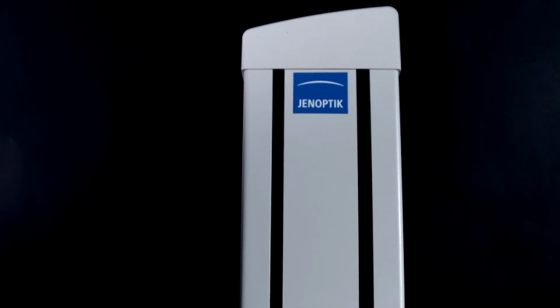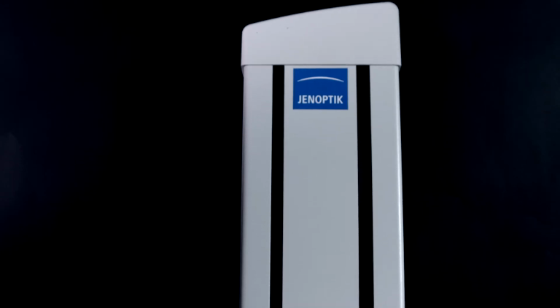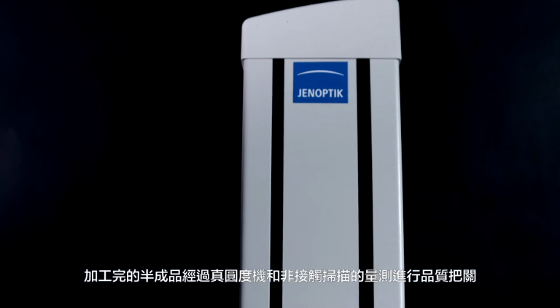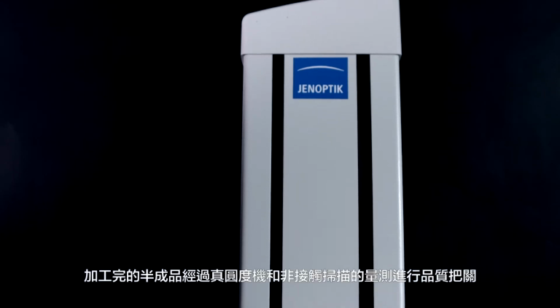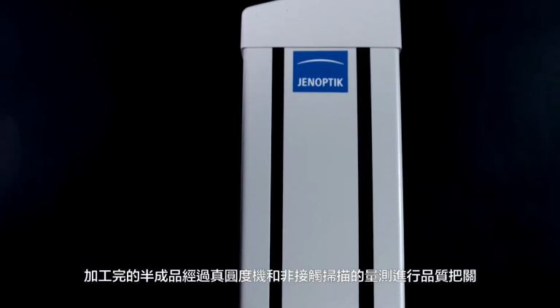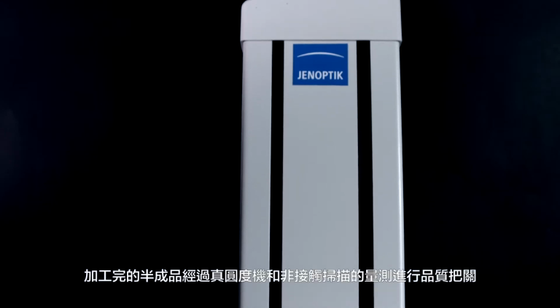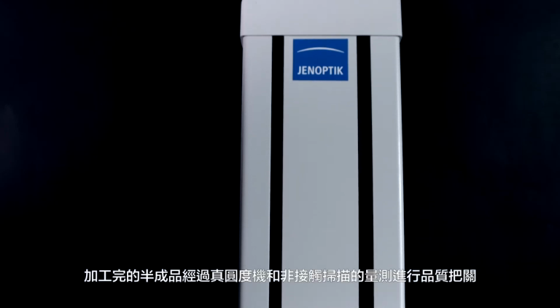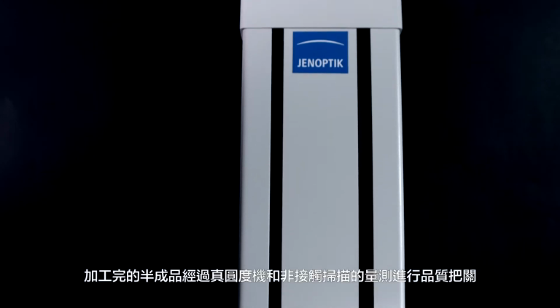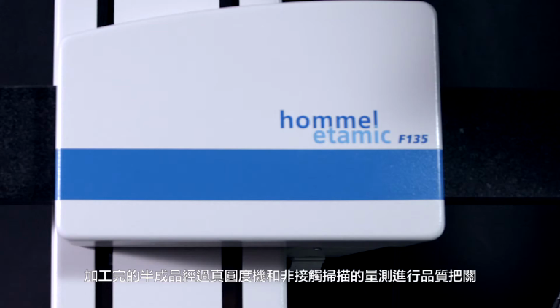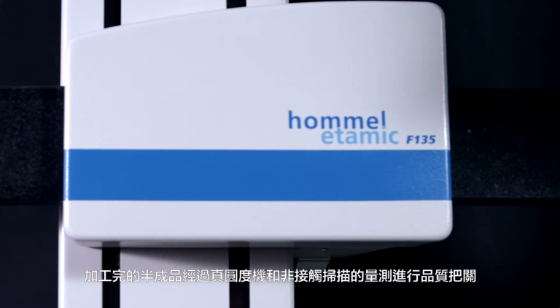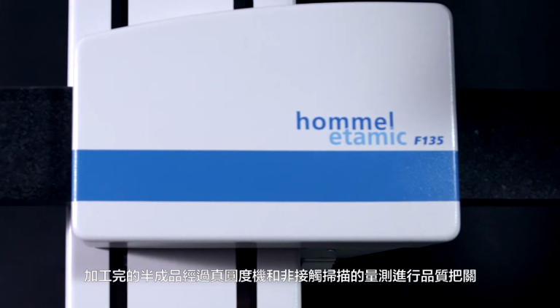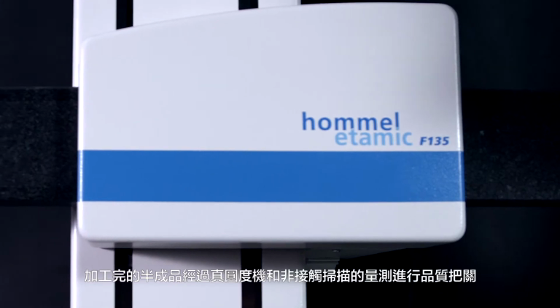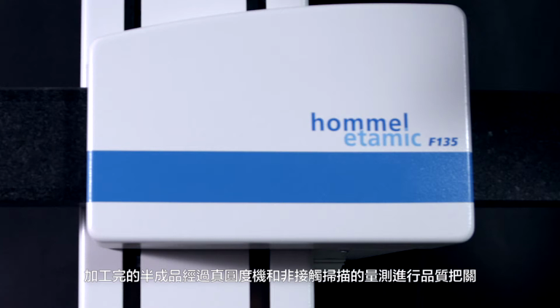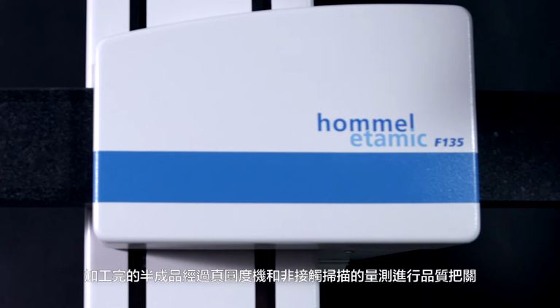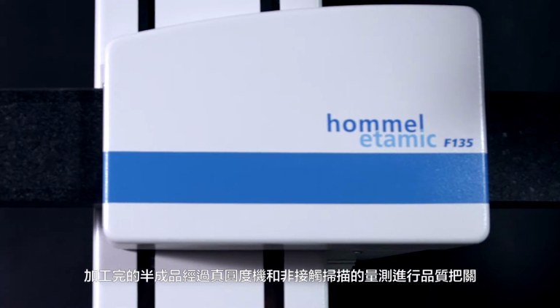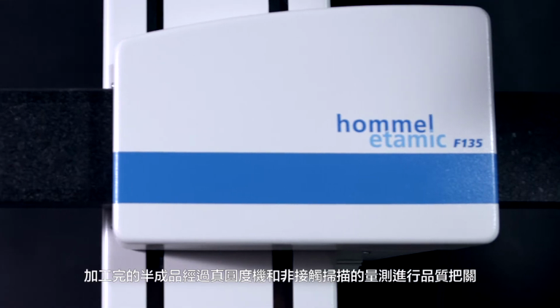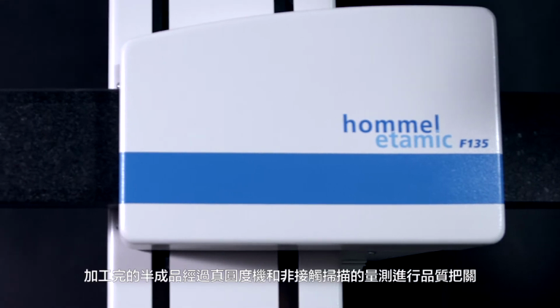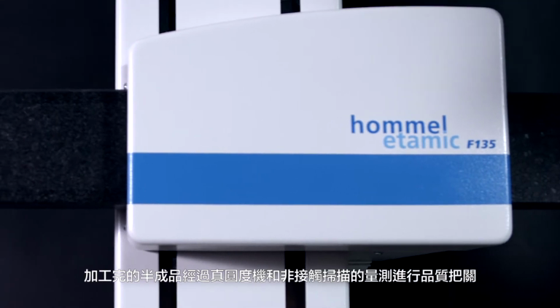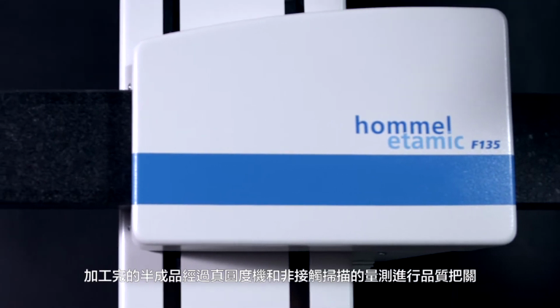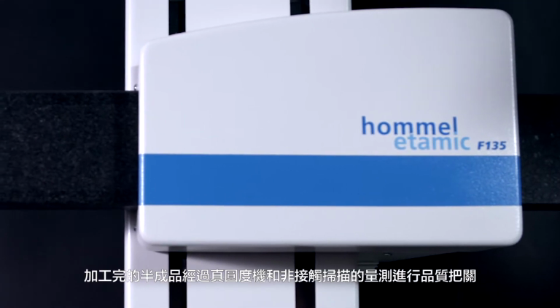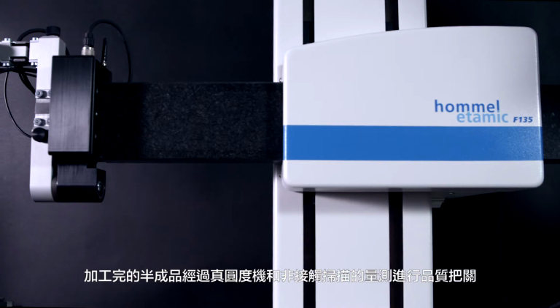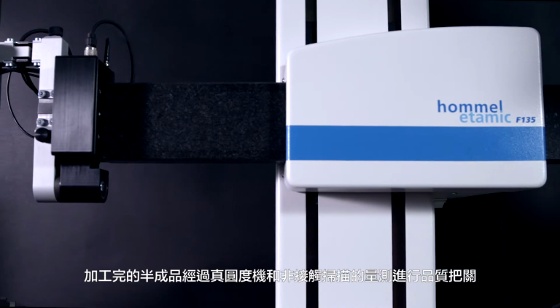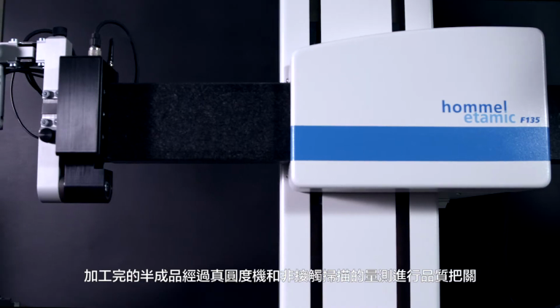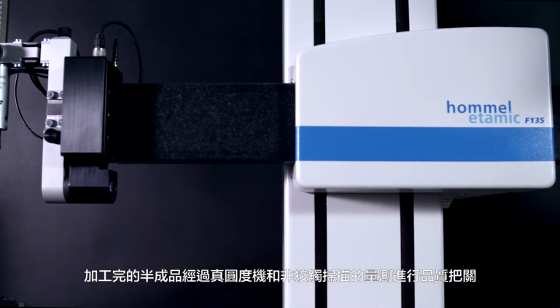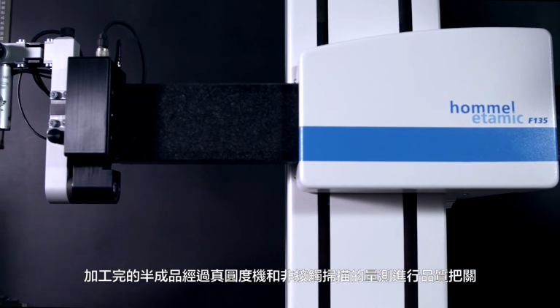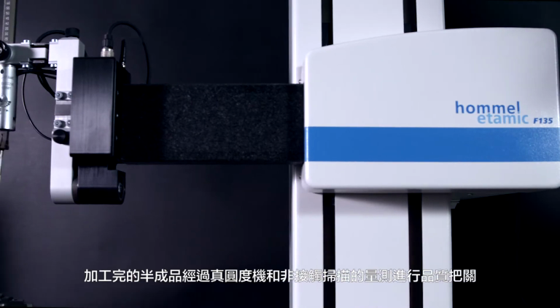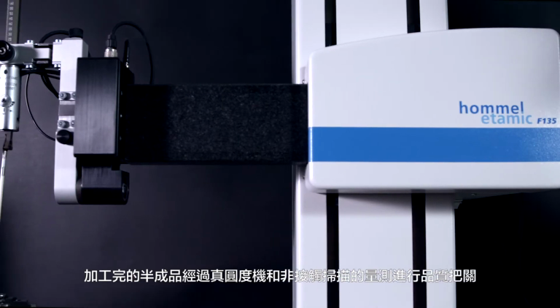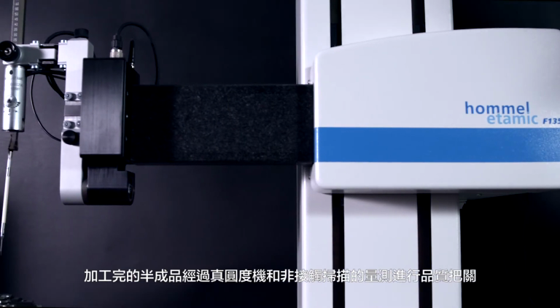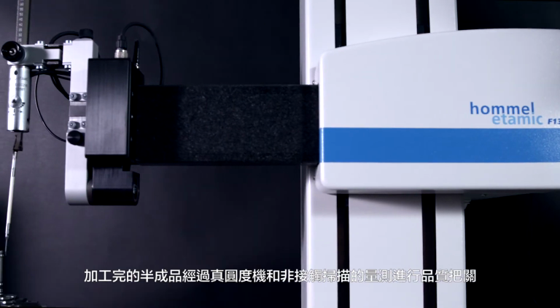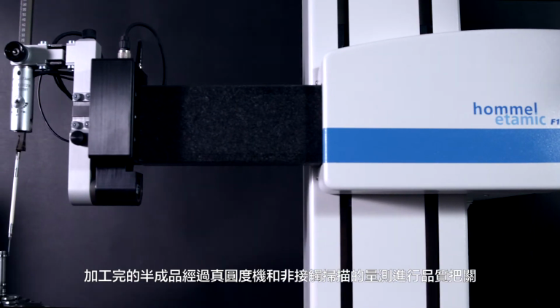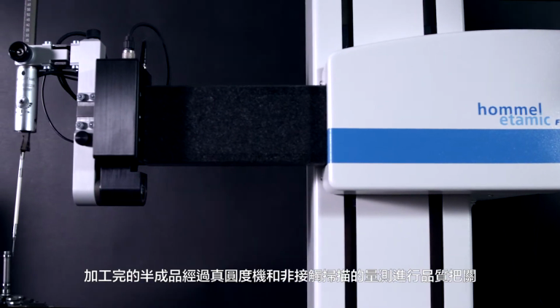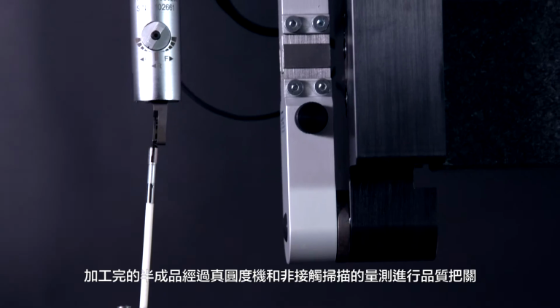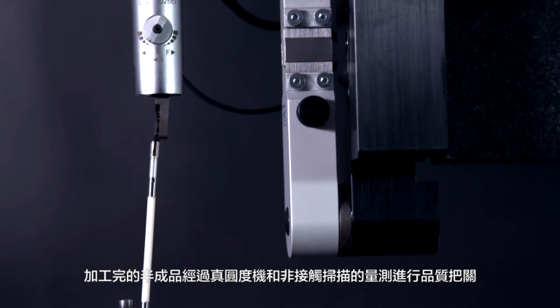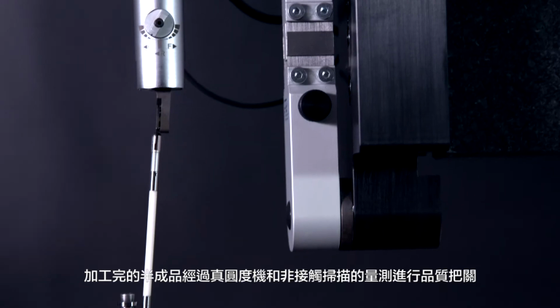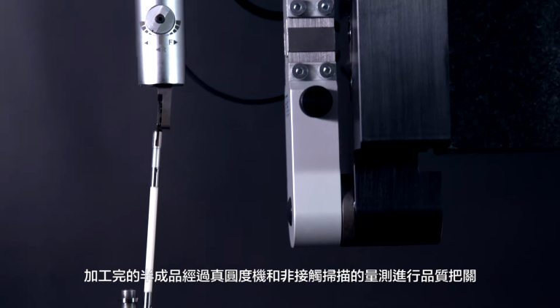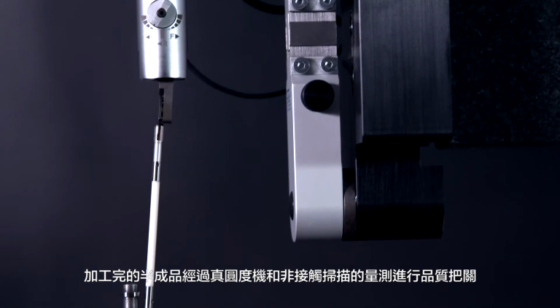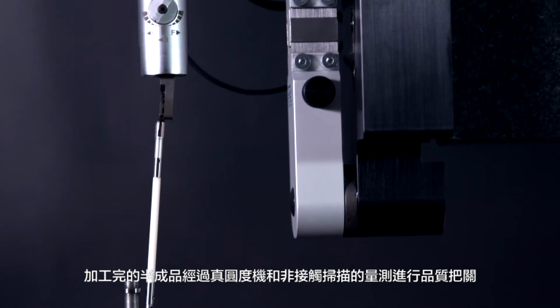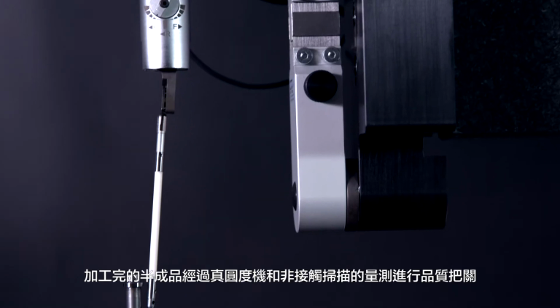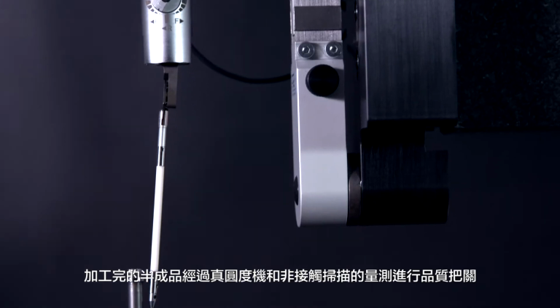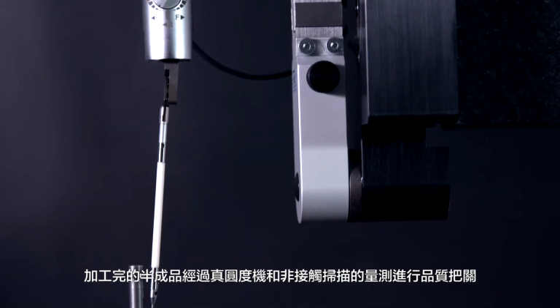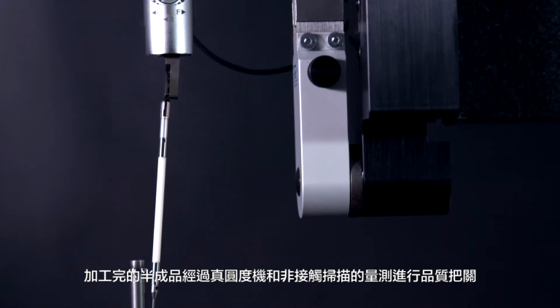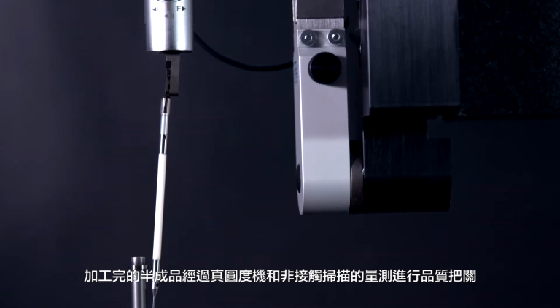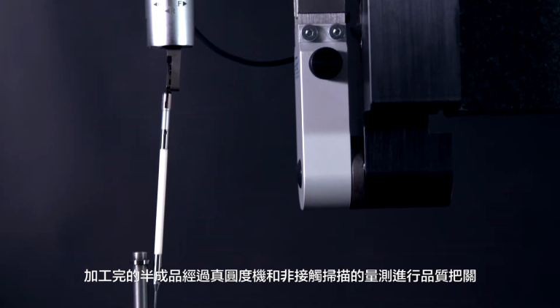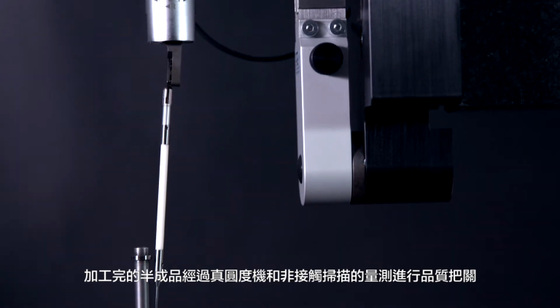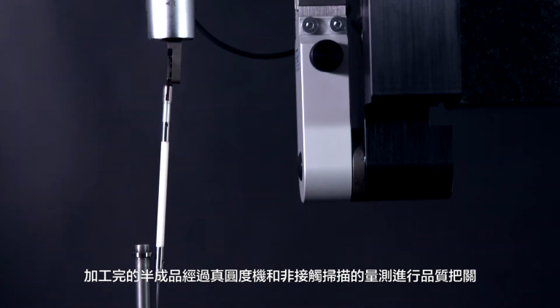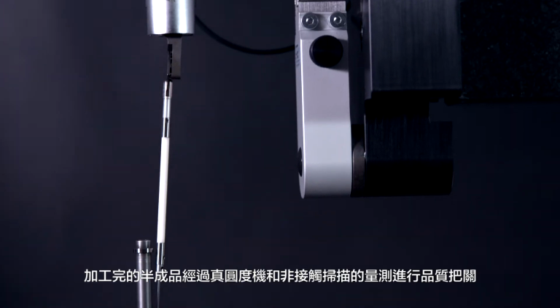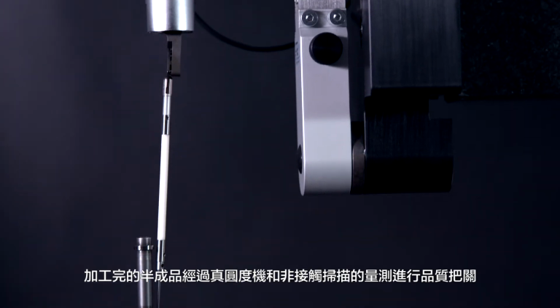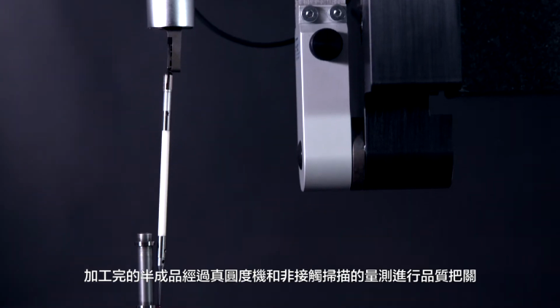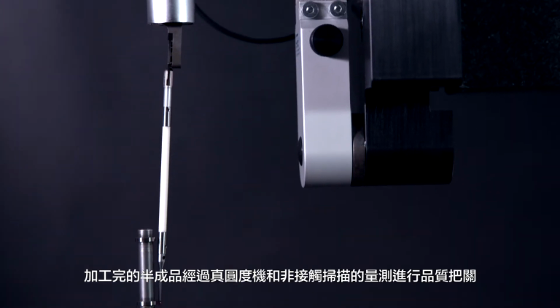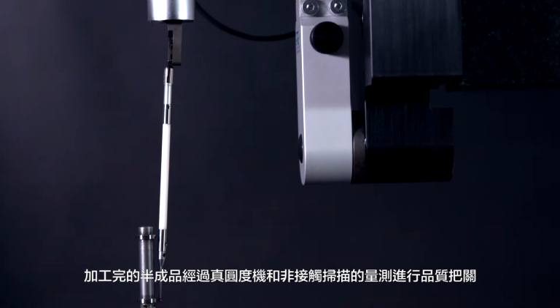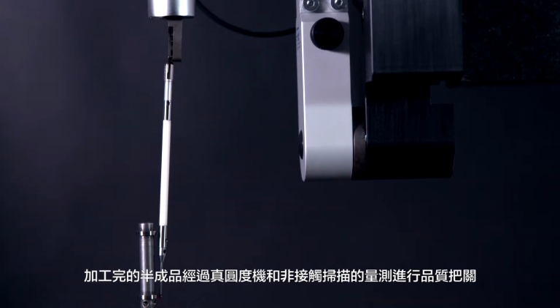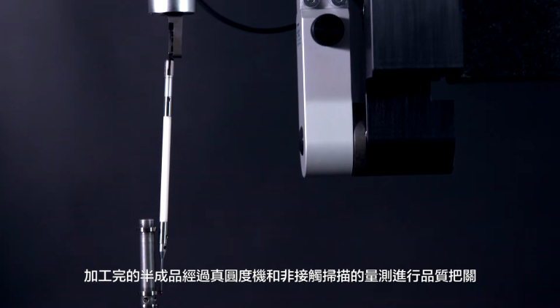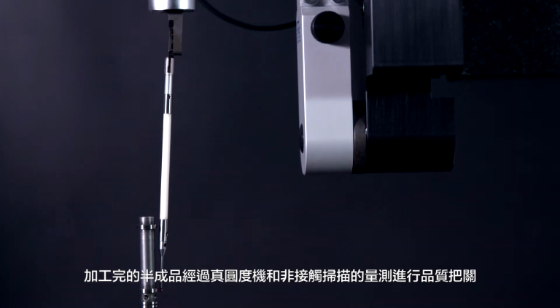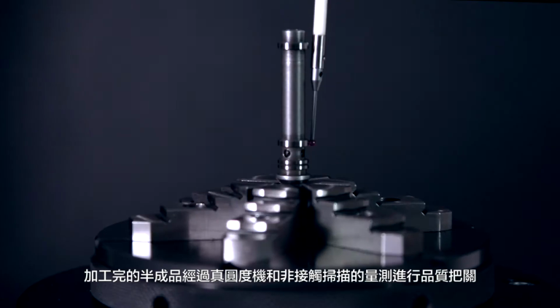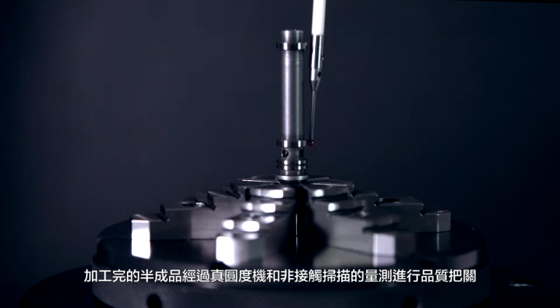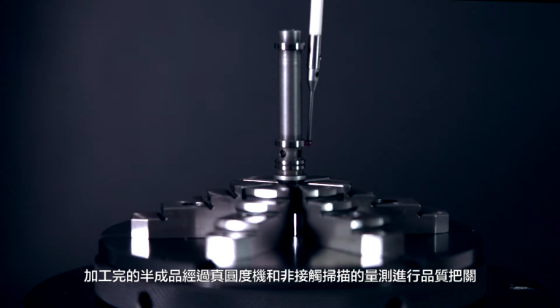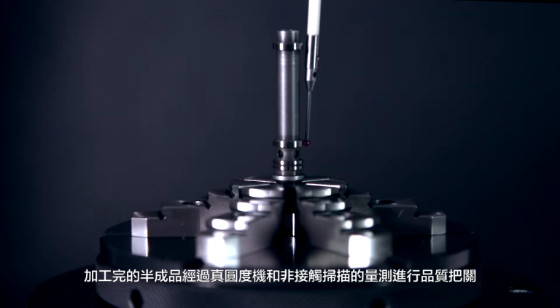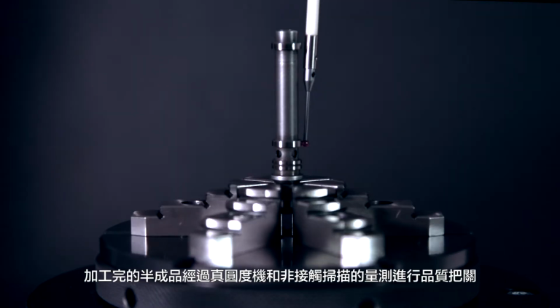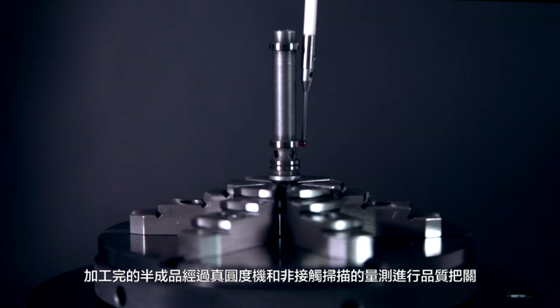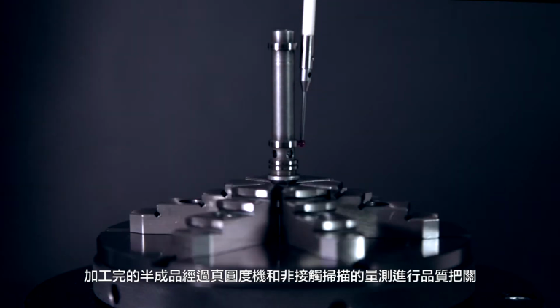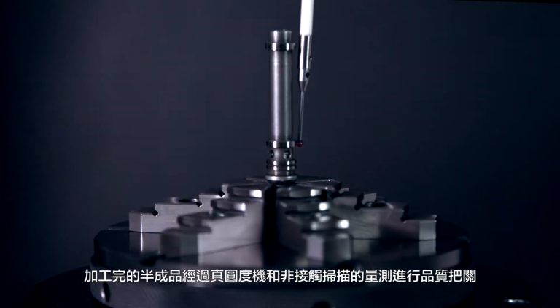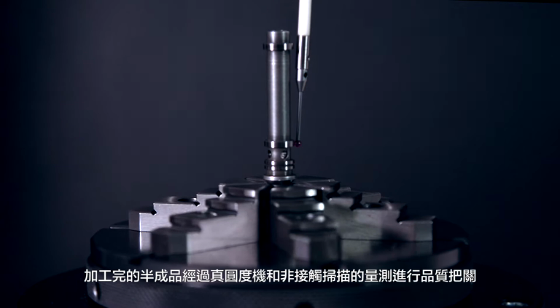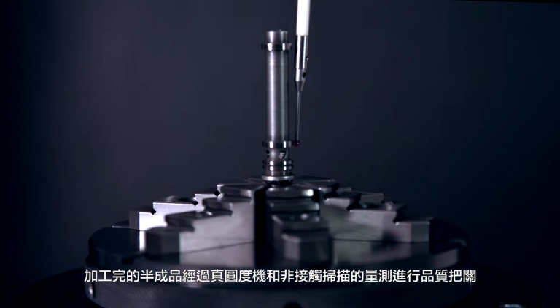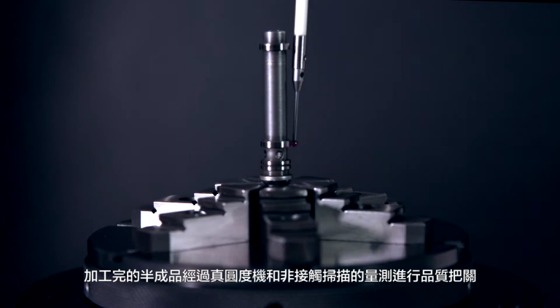Housing, poppets, and spools are inspected by round-nest testing machine and non-contact scanning detector.